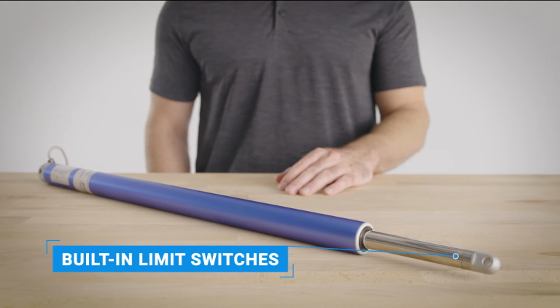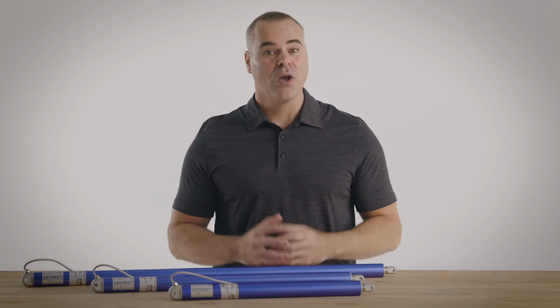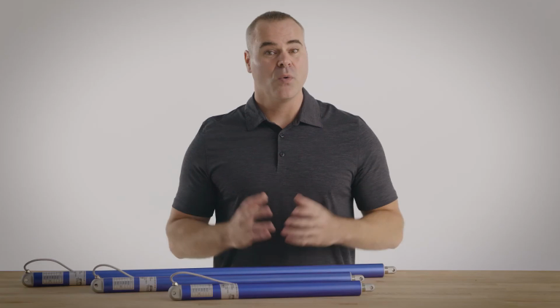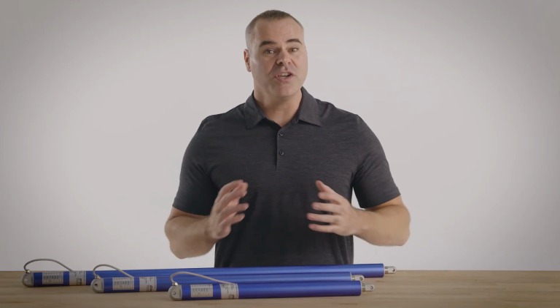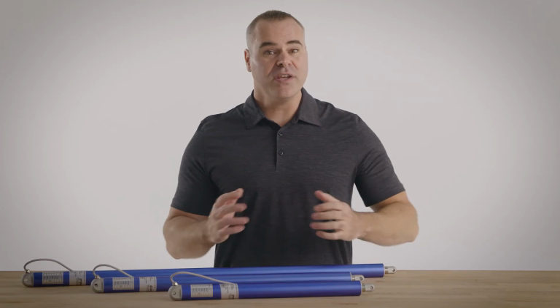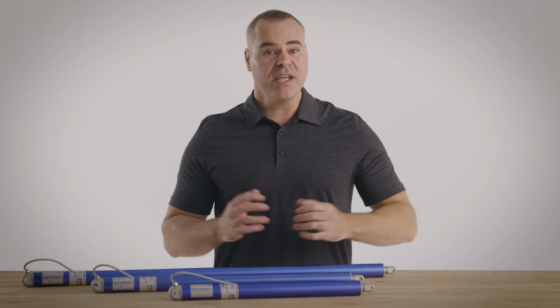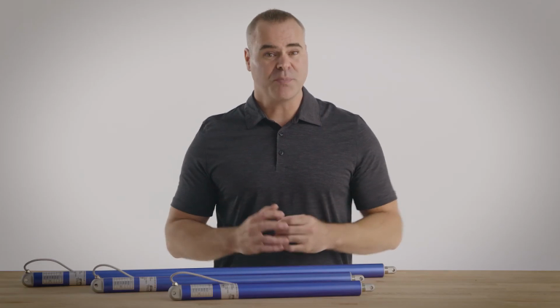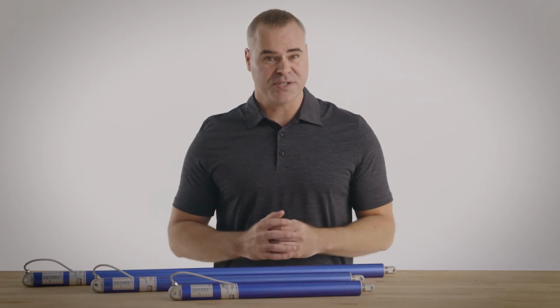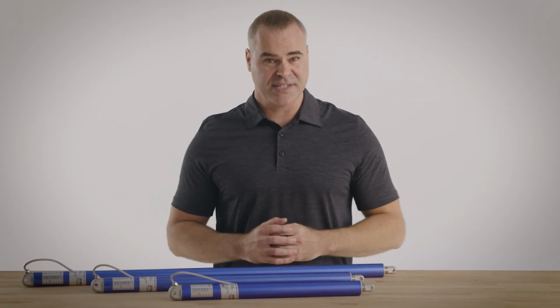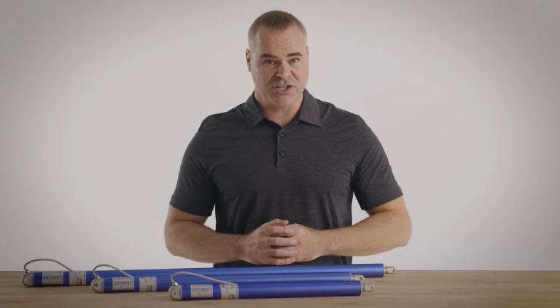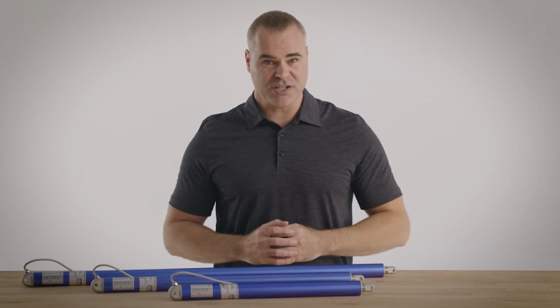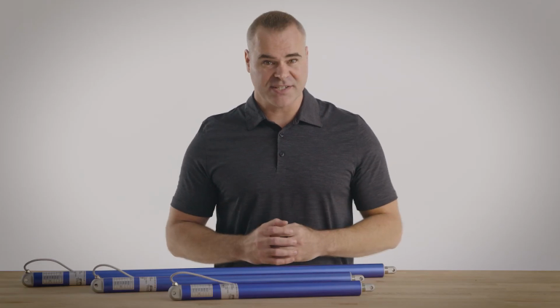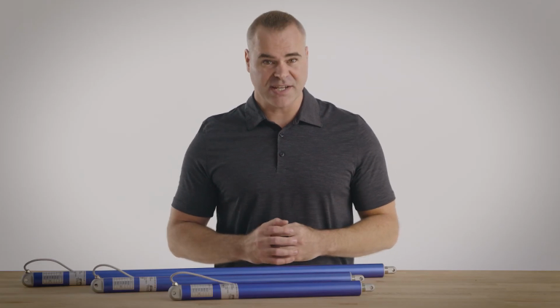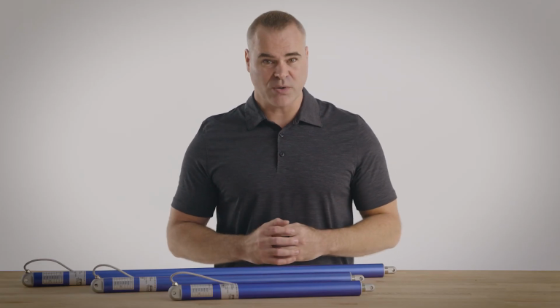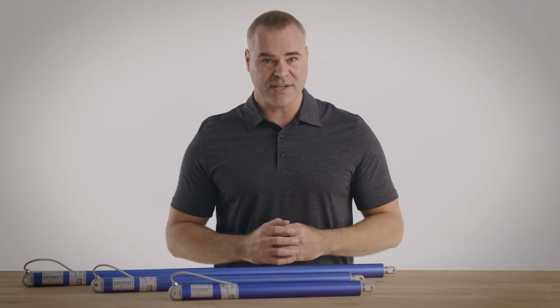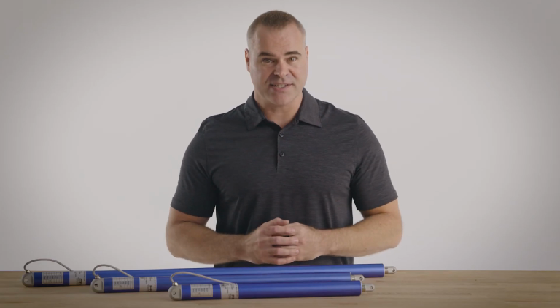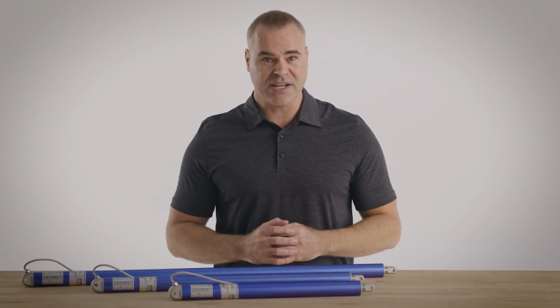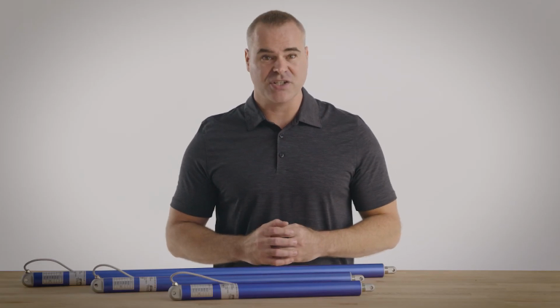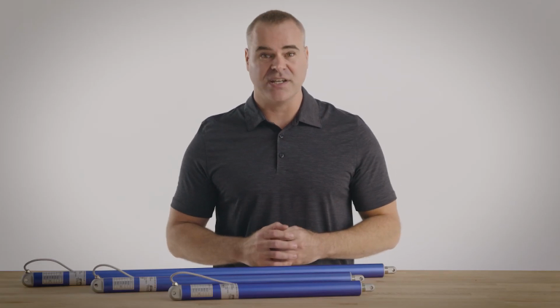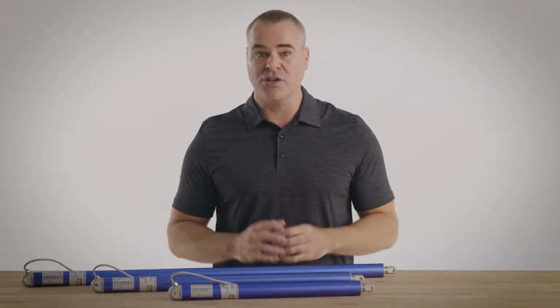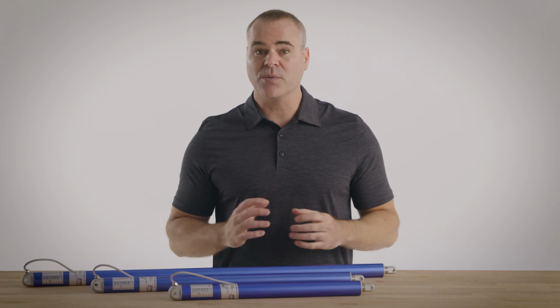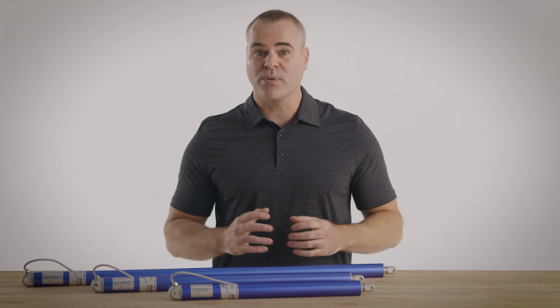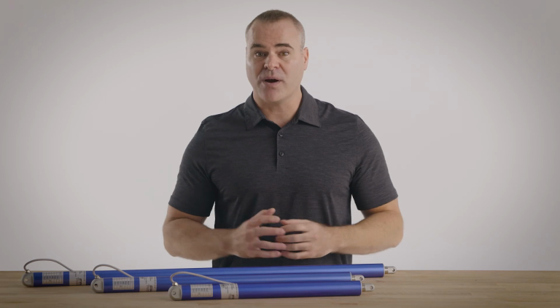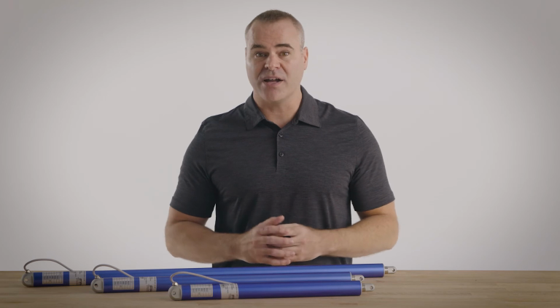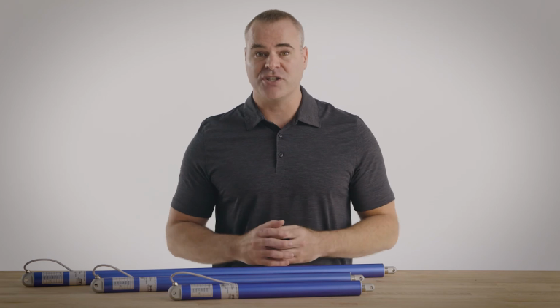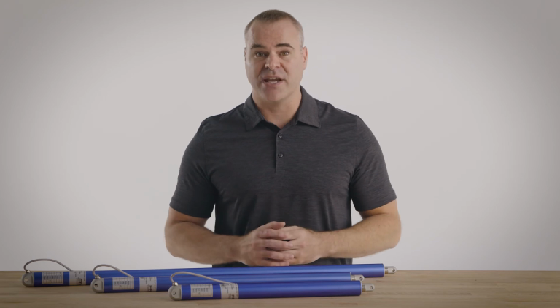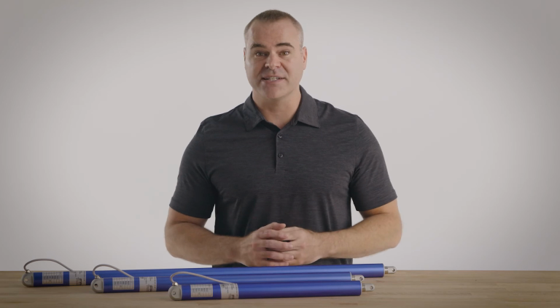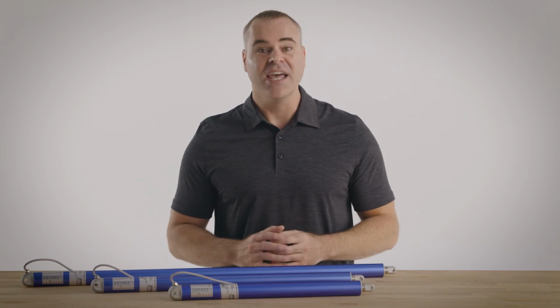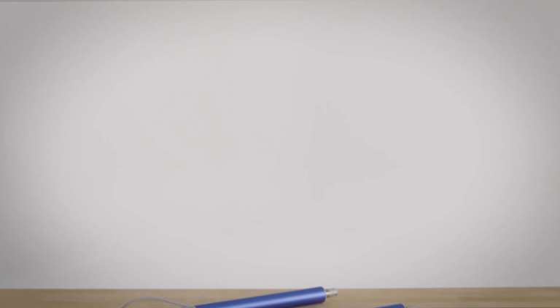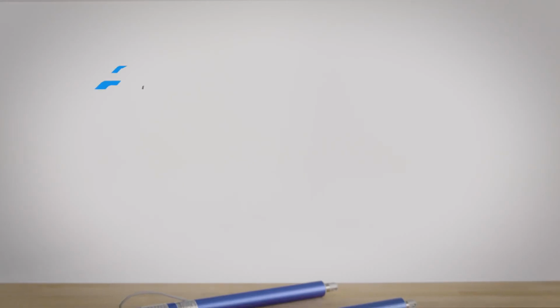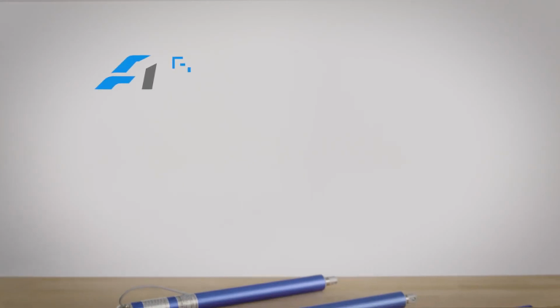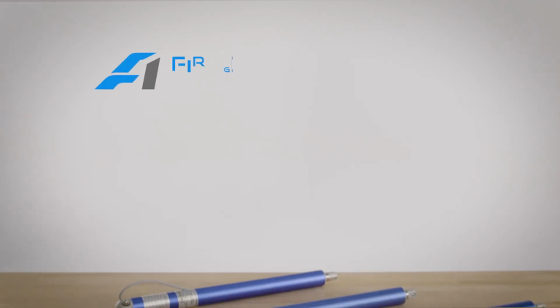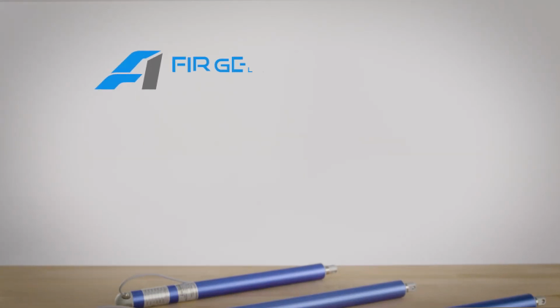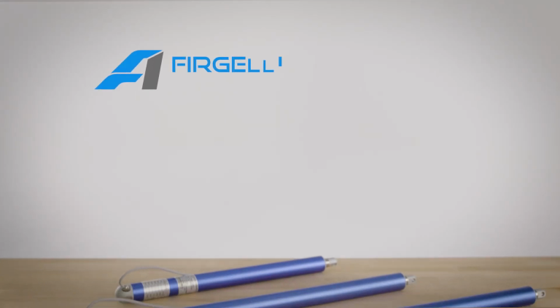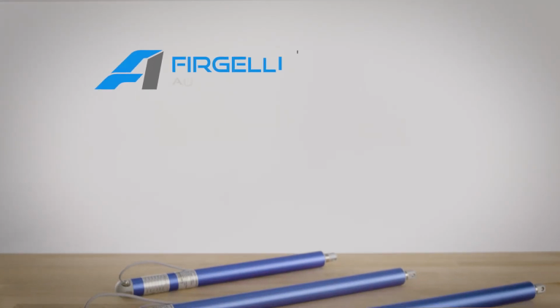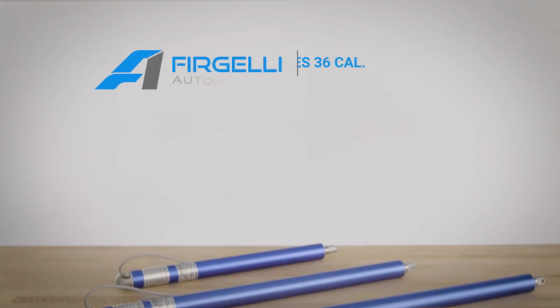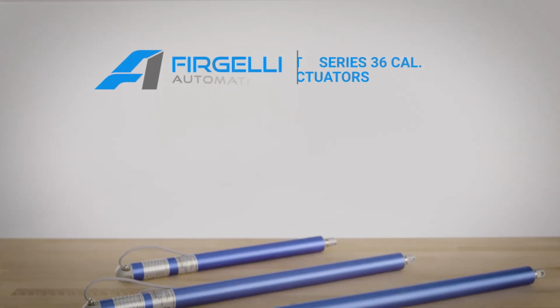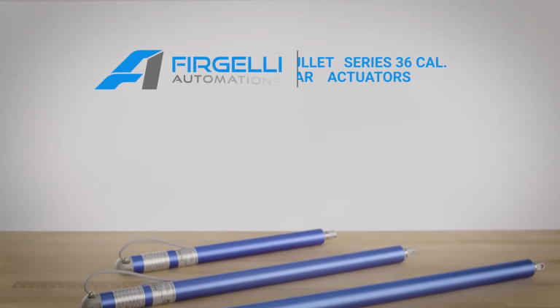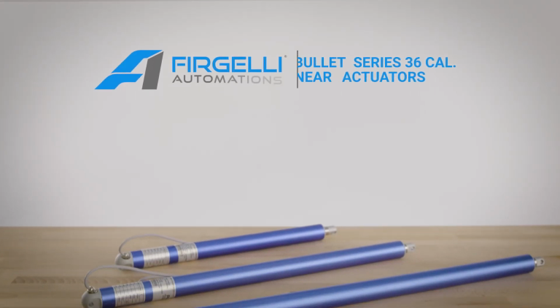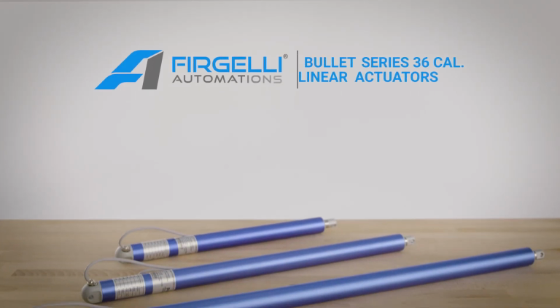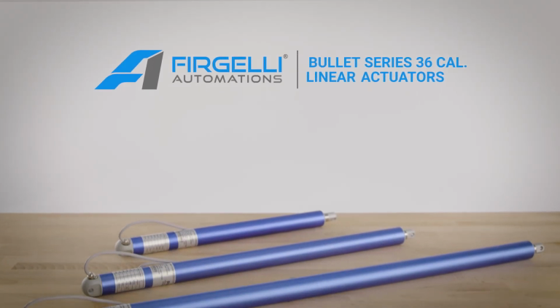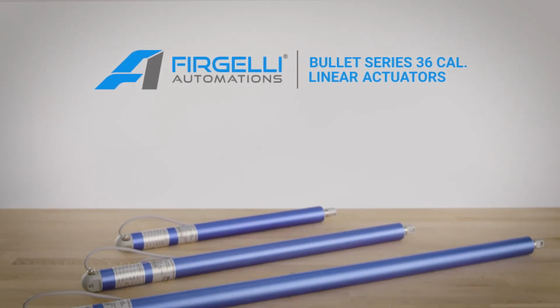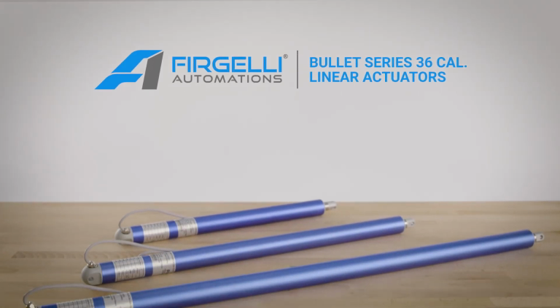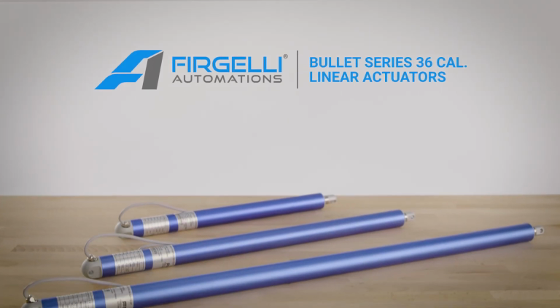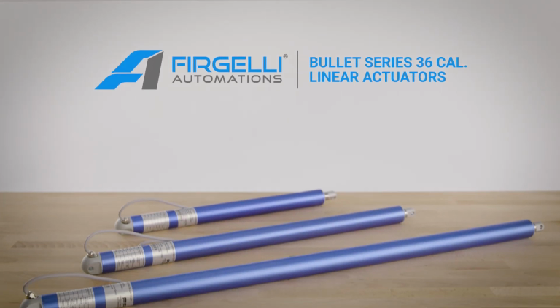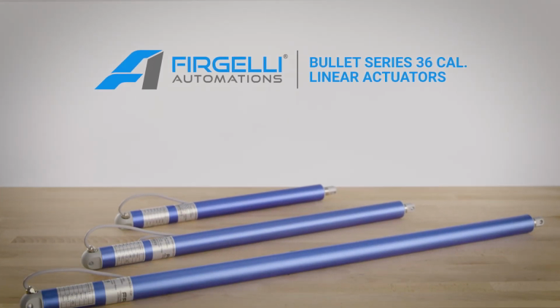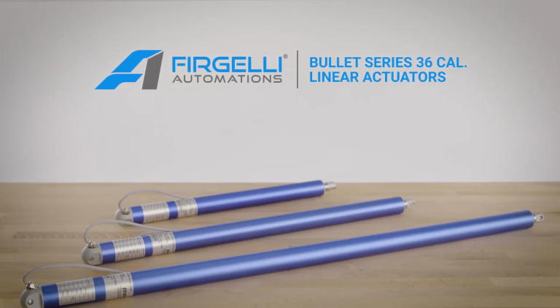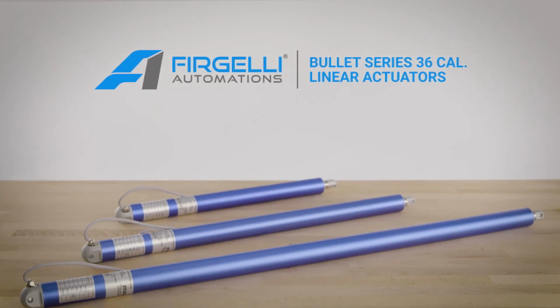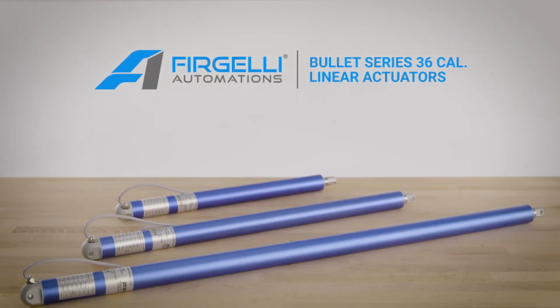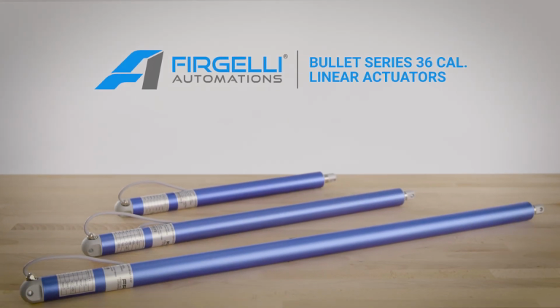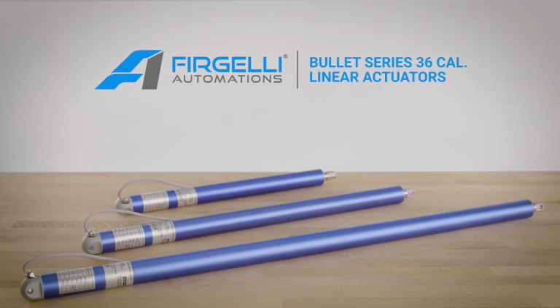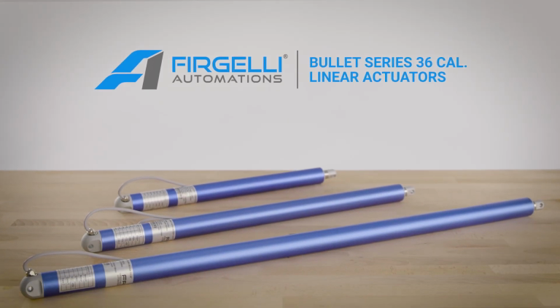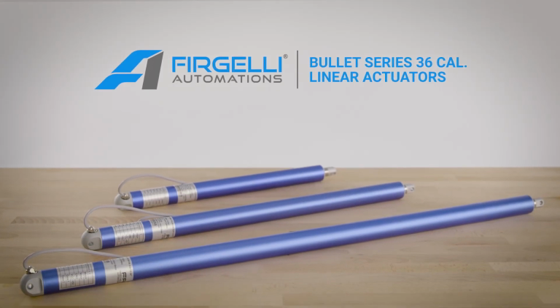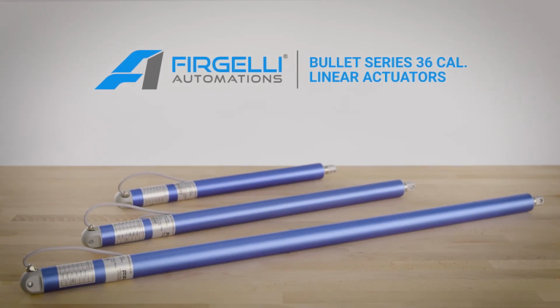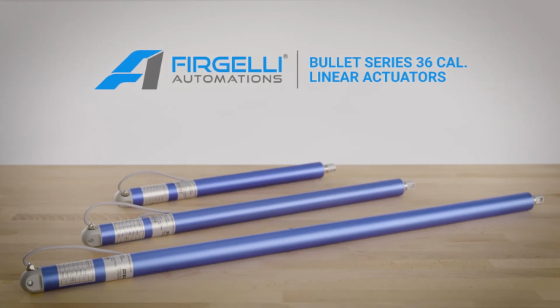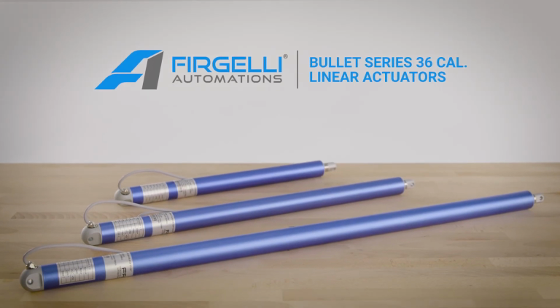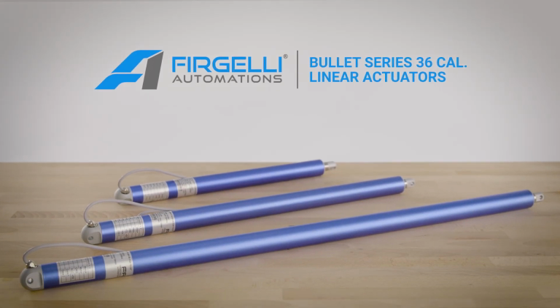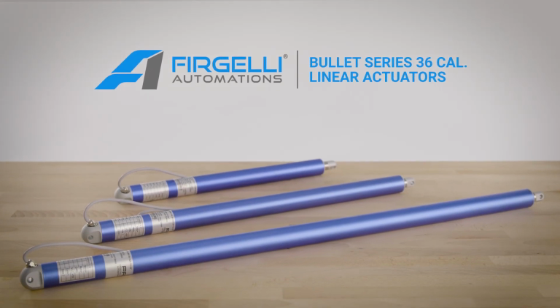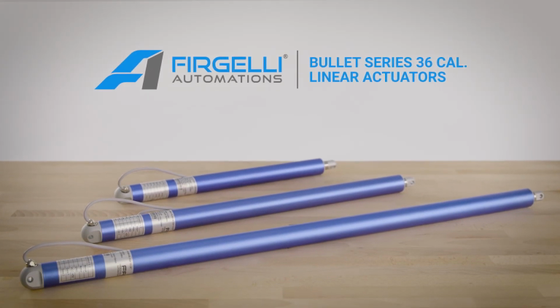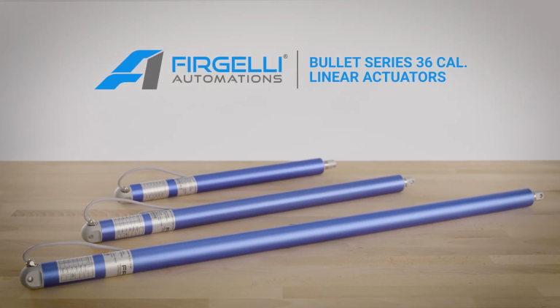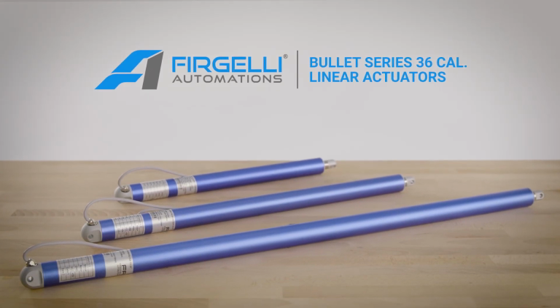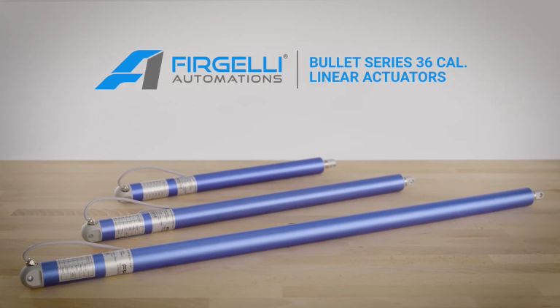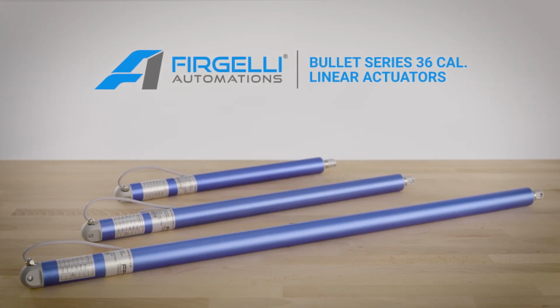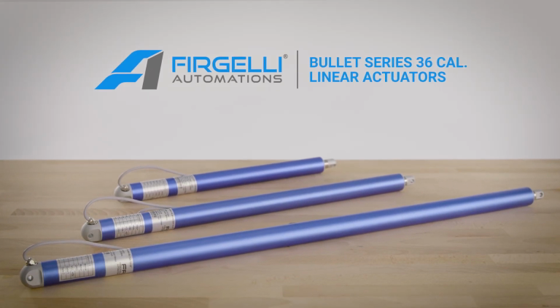When you need precision synchronization in your project, get the Bullitt Series 36 Cal linear actuators from Frigelli.